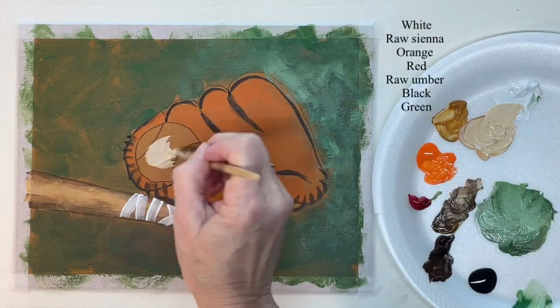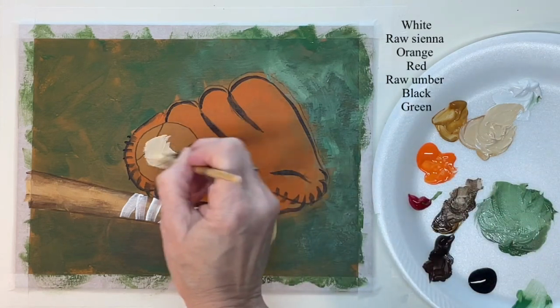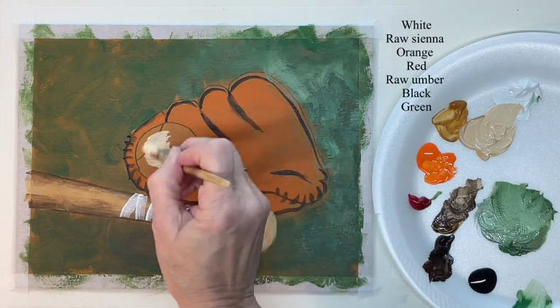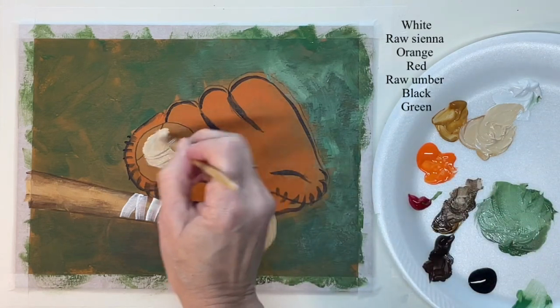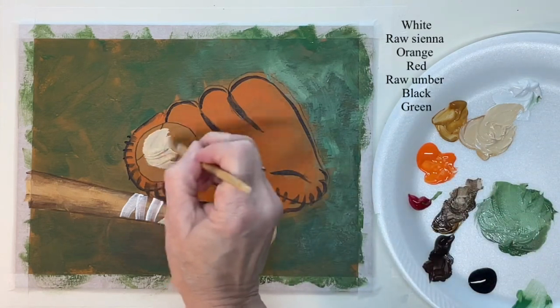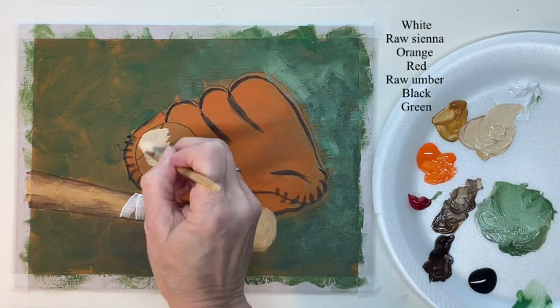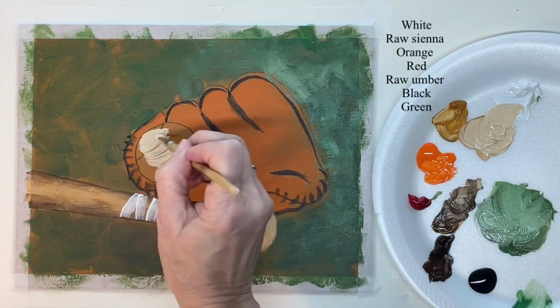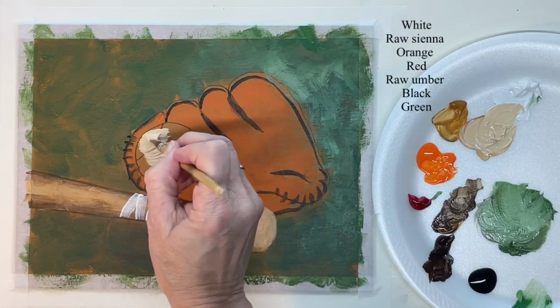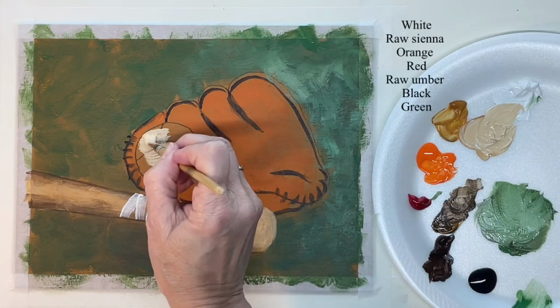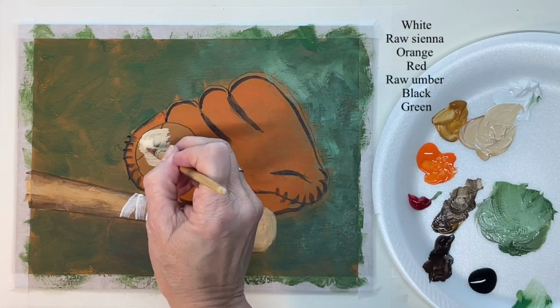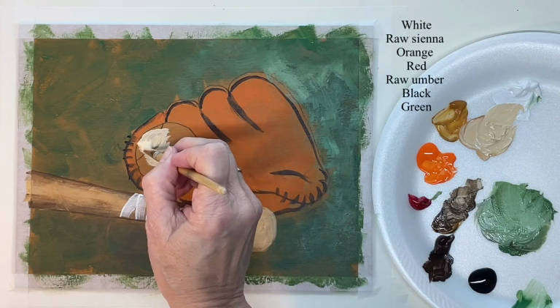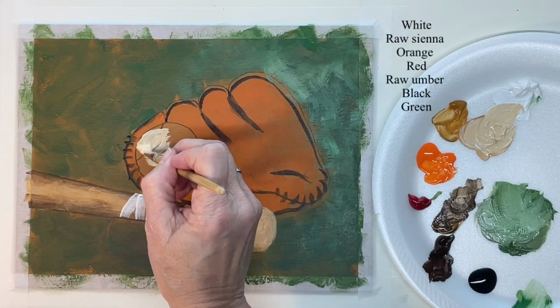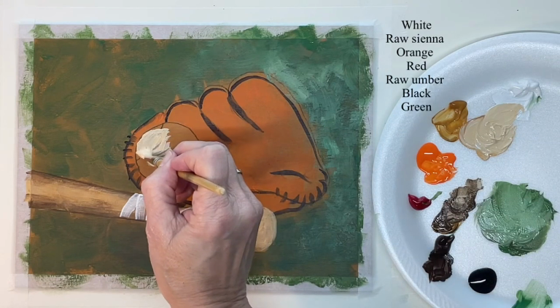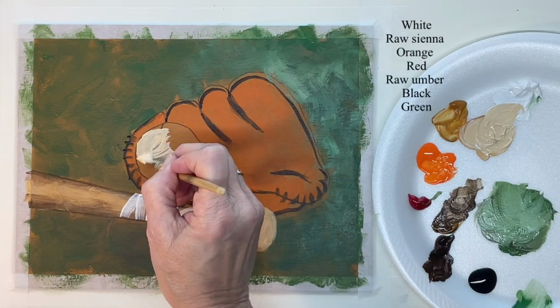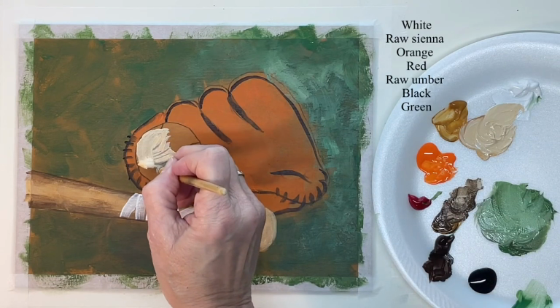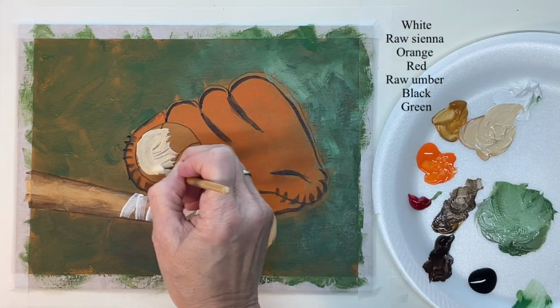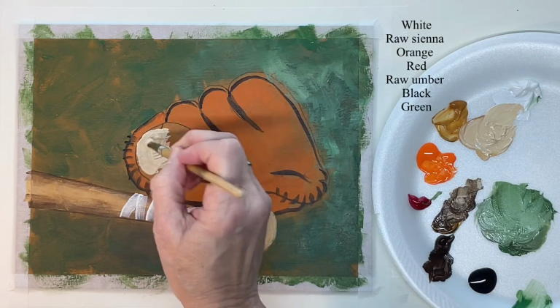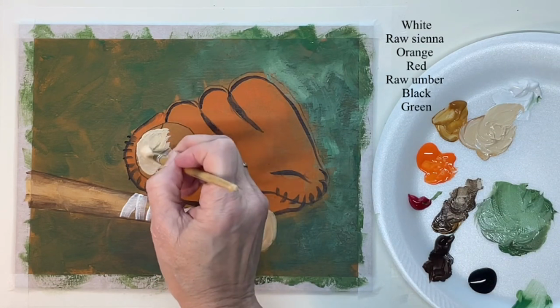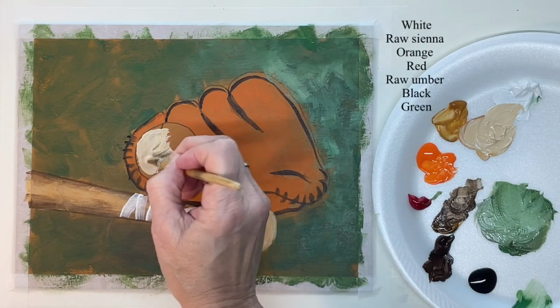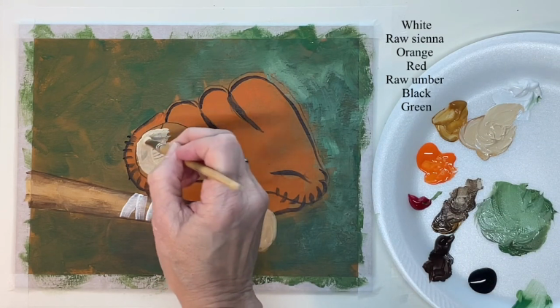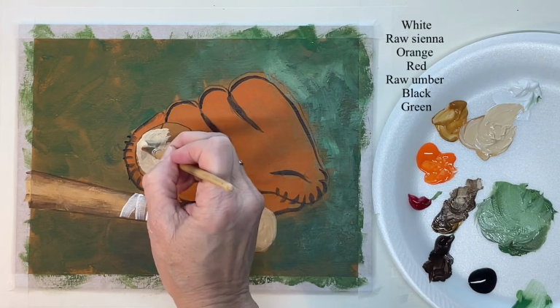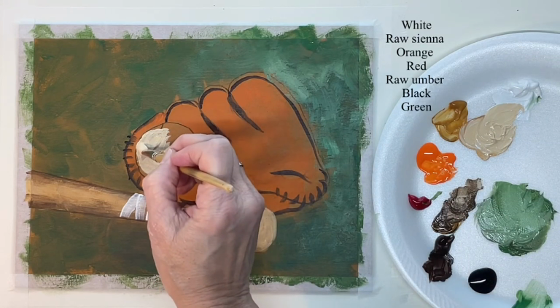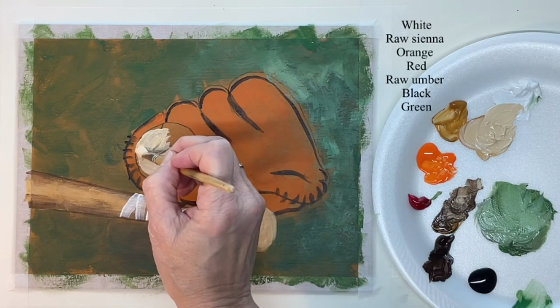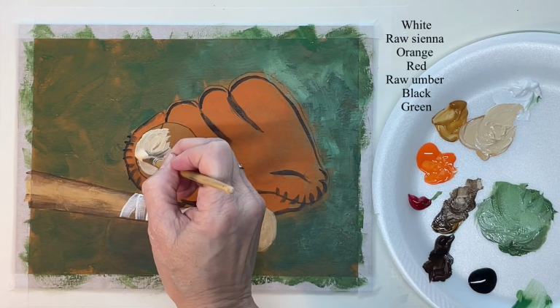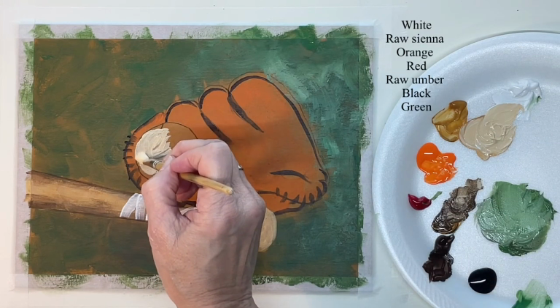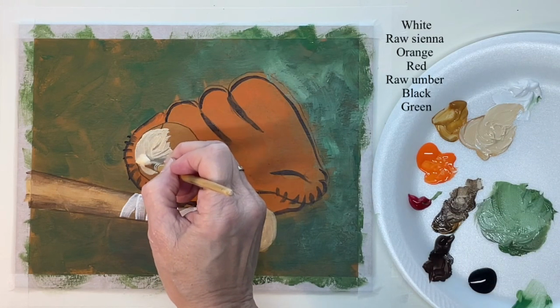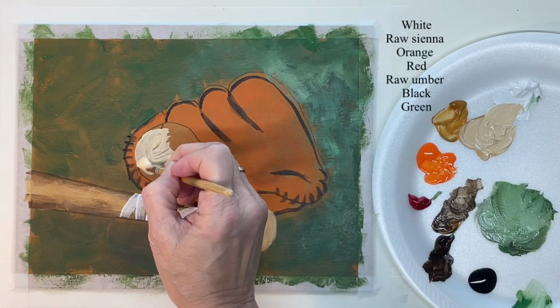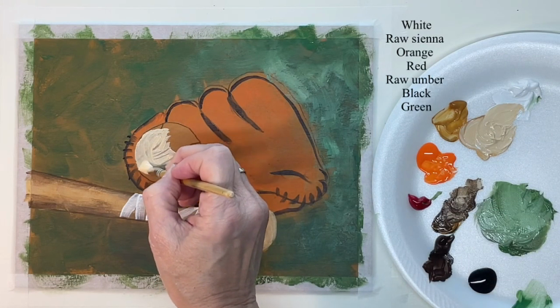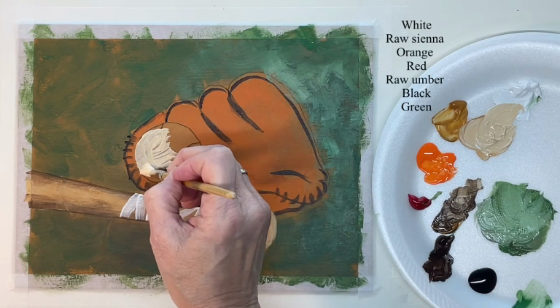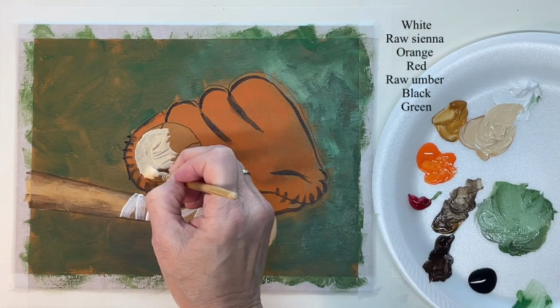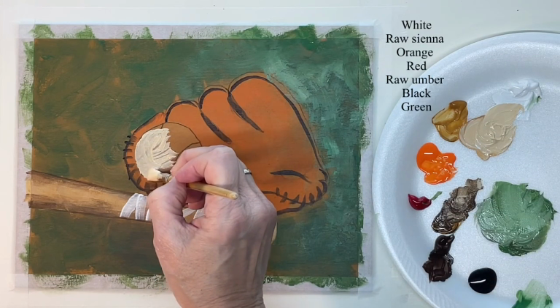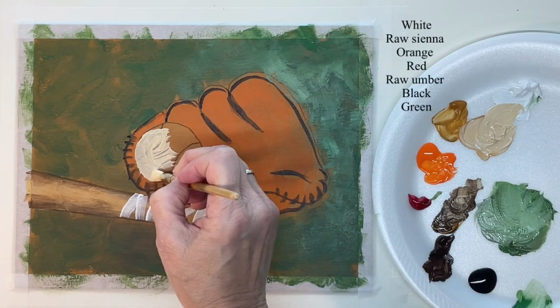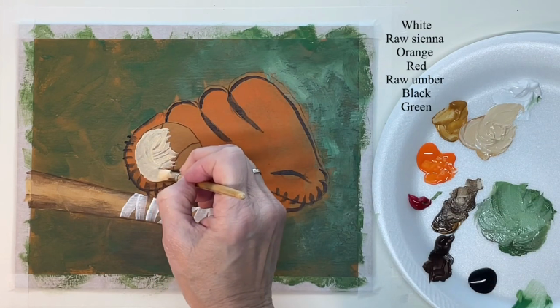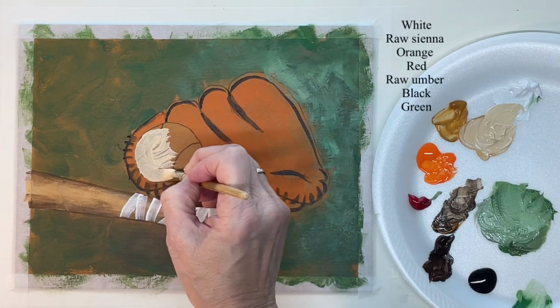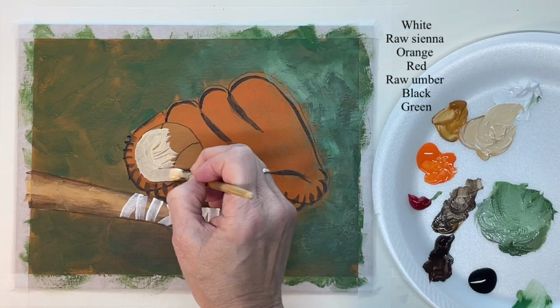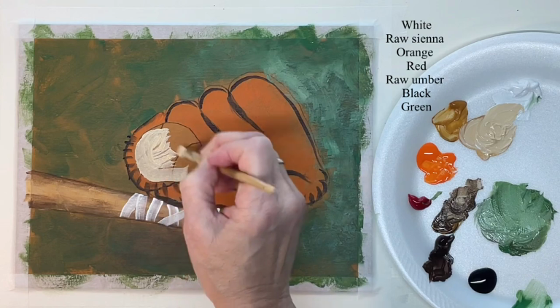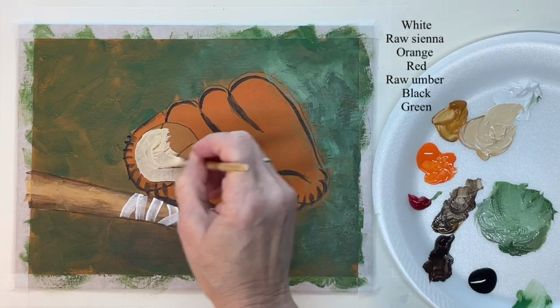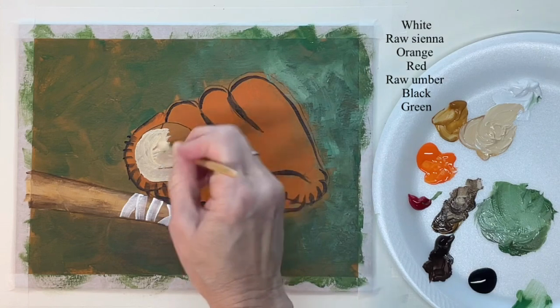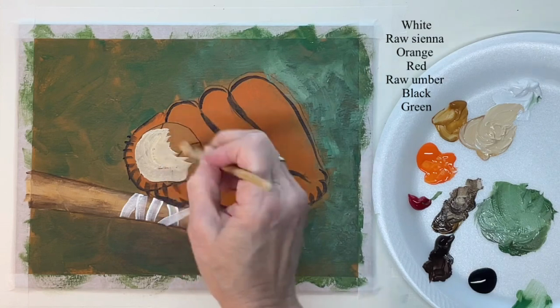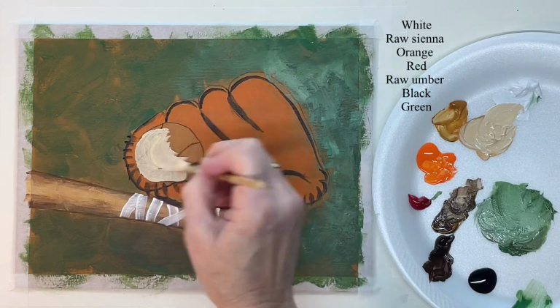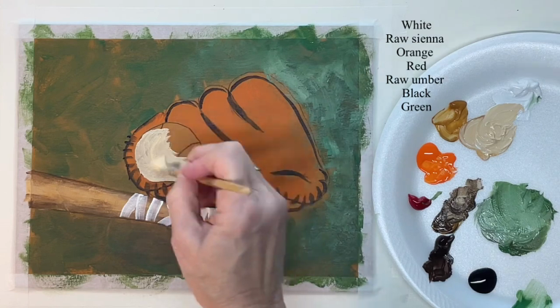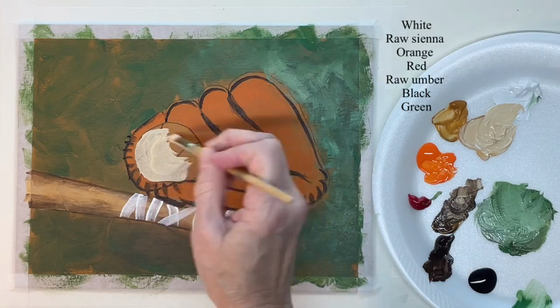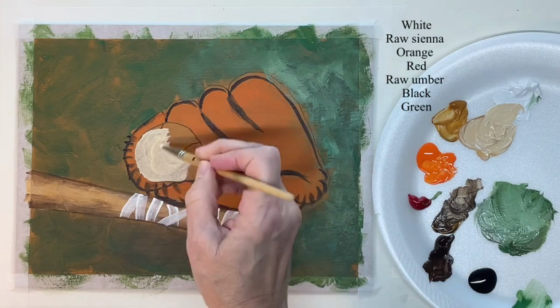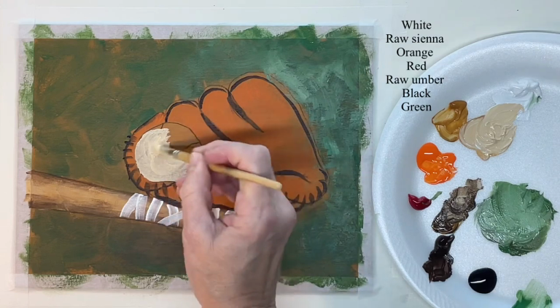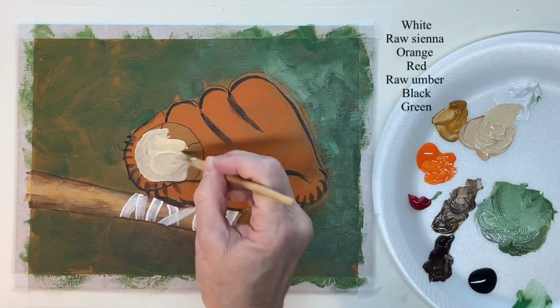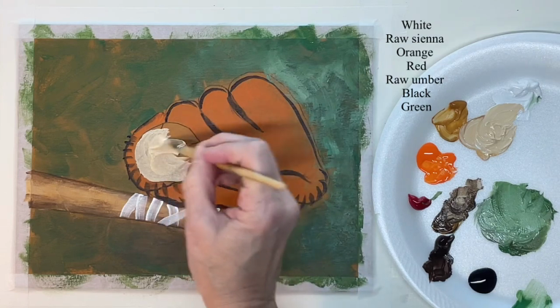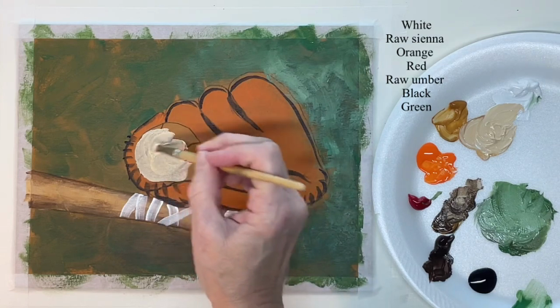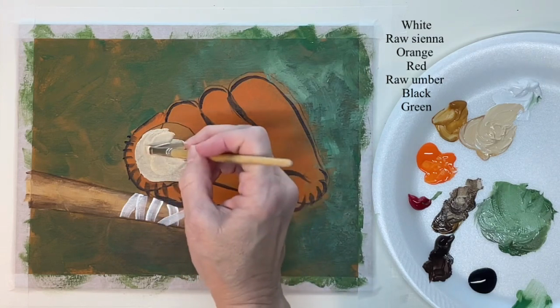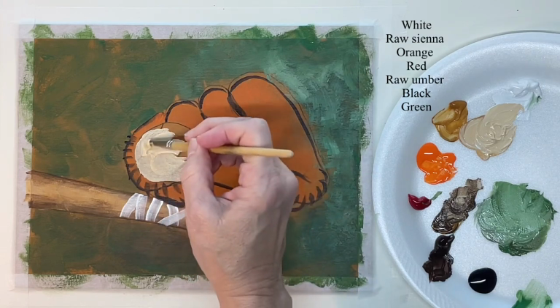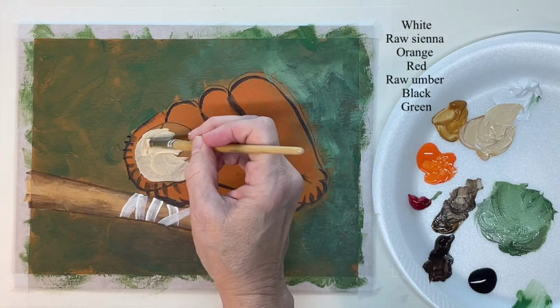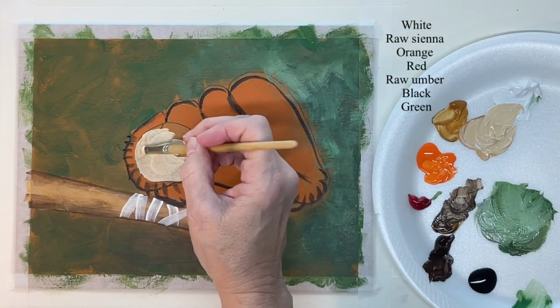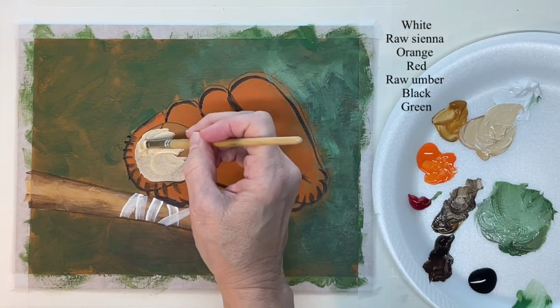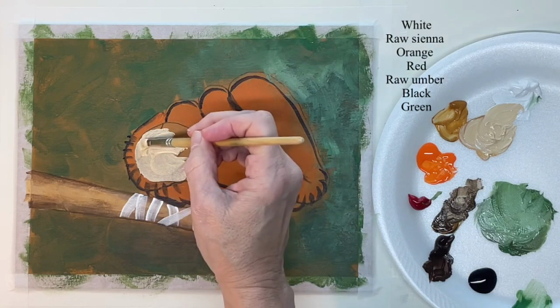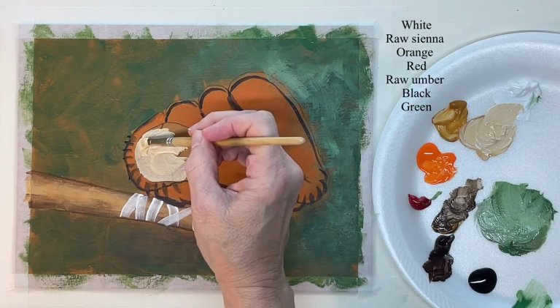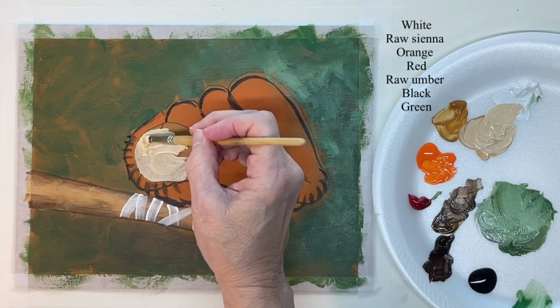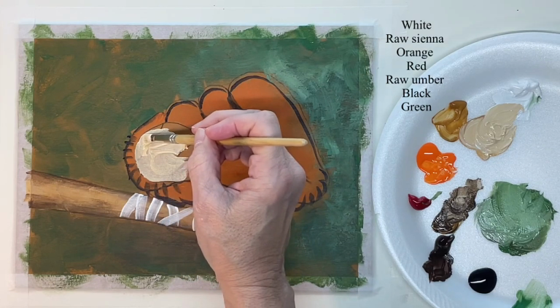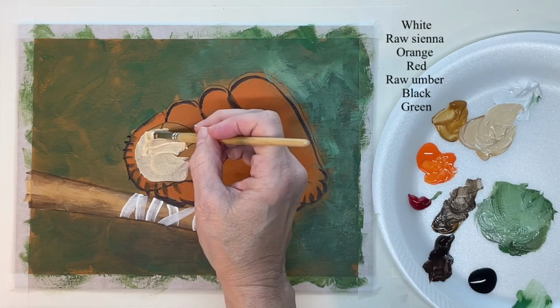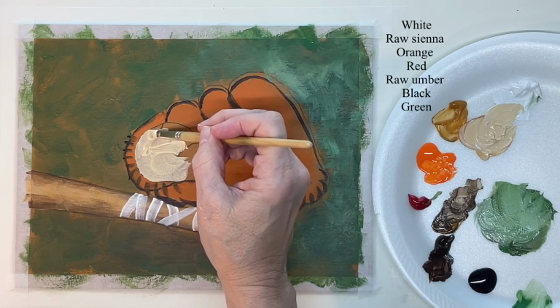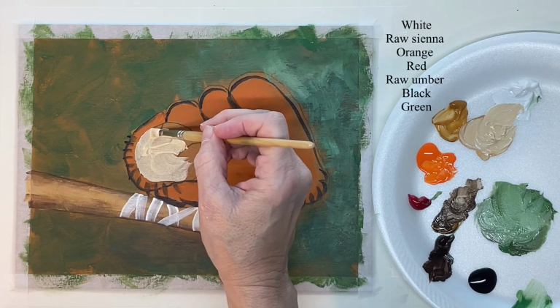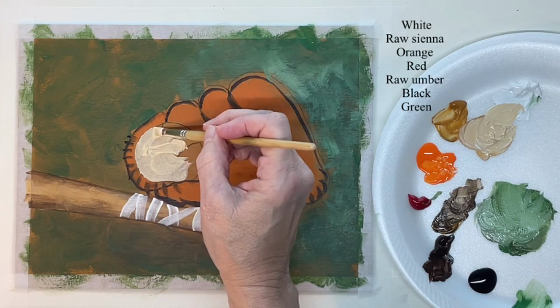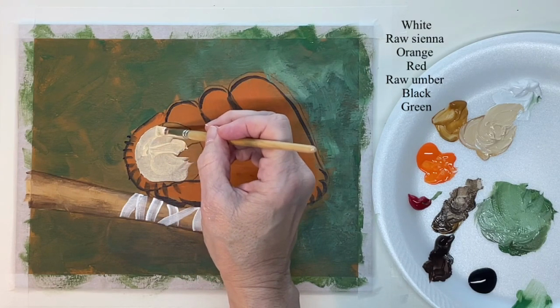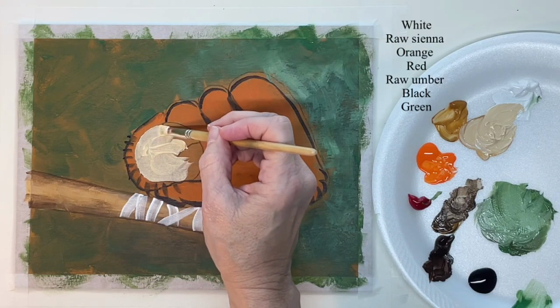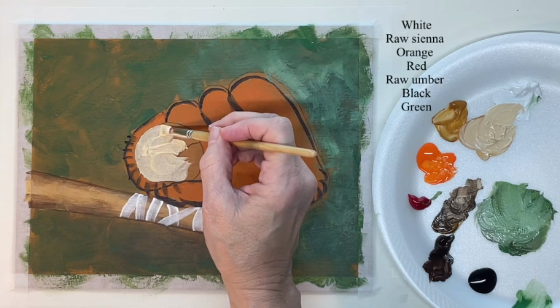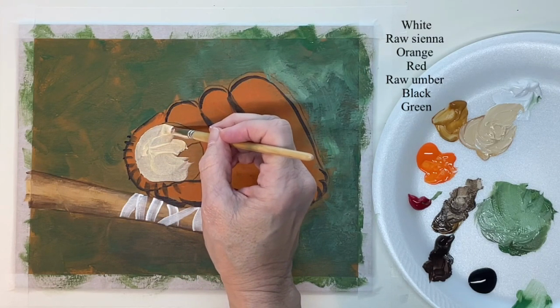Now I just want to fill in the base color on the ball, which is just a dirty white.